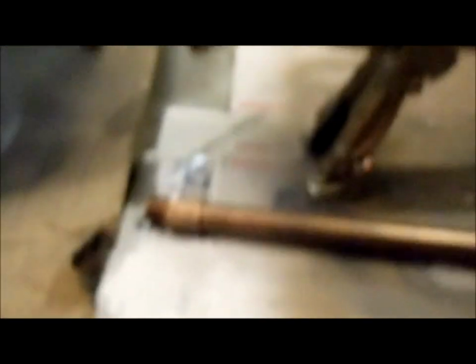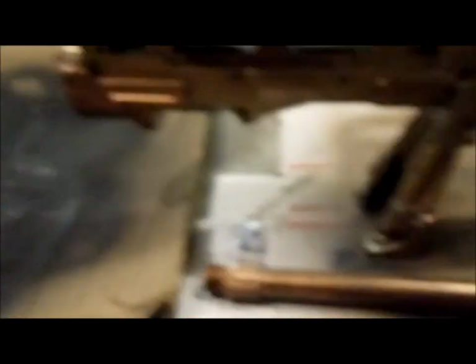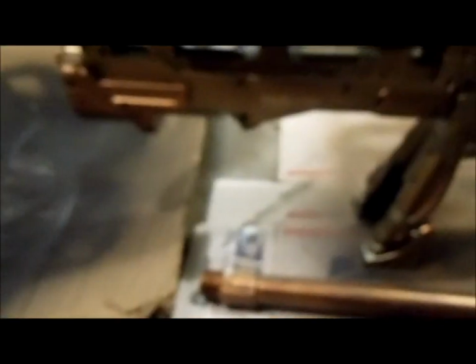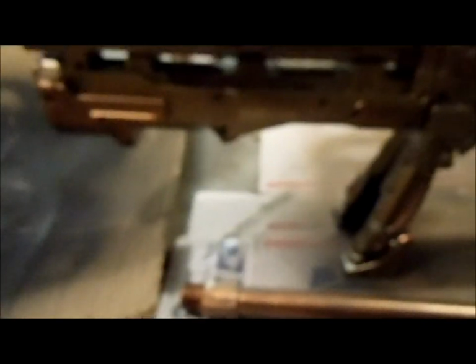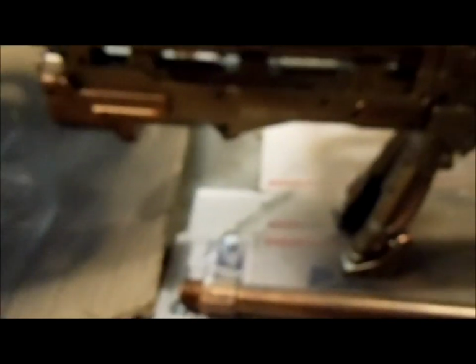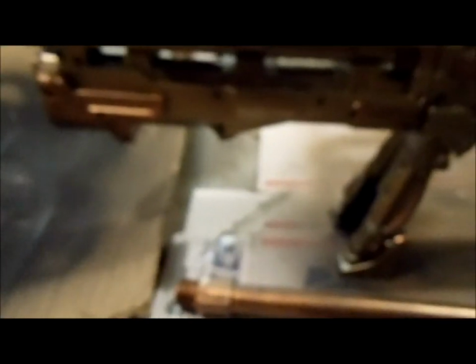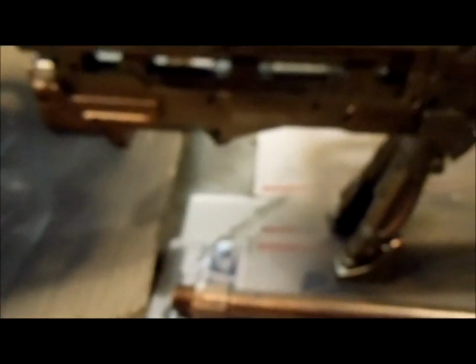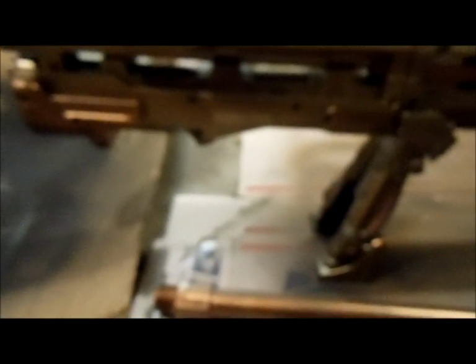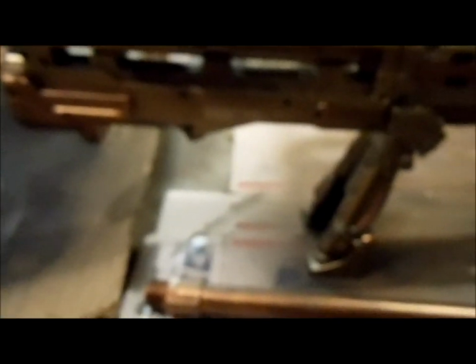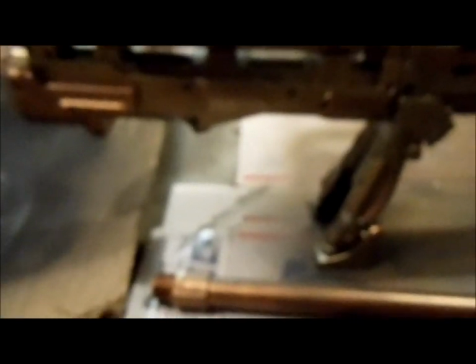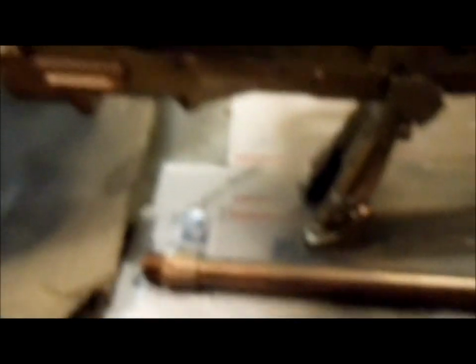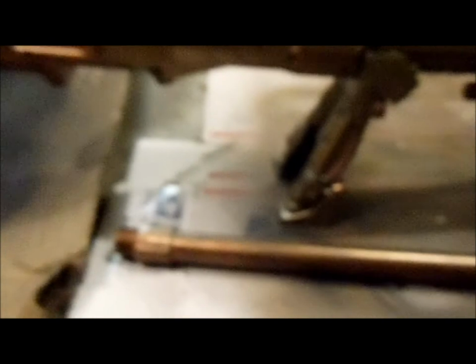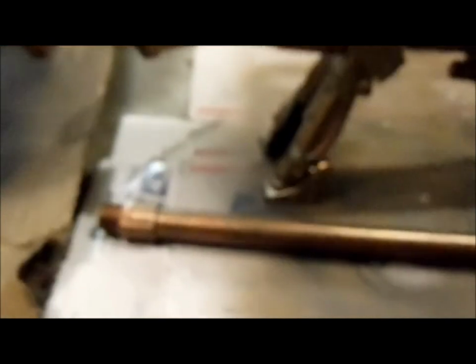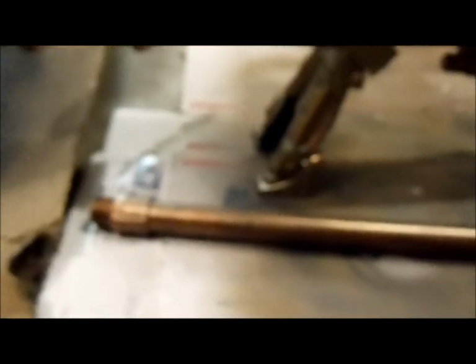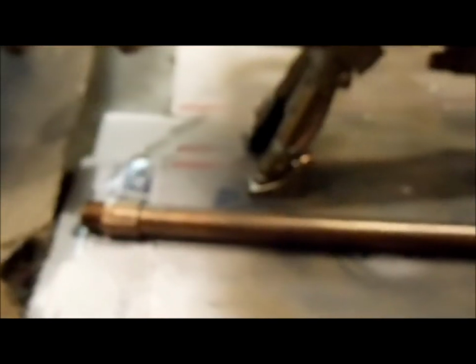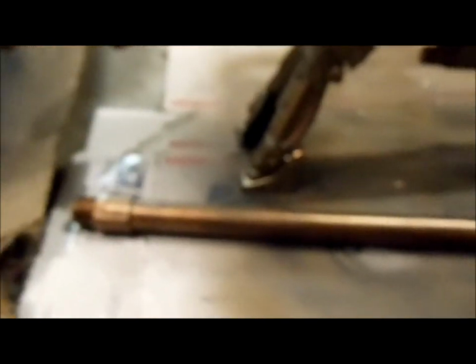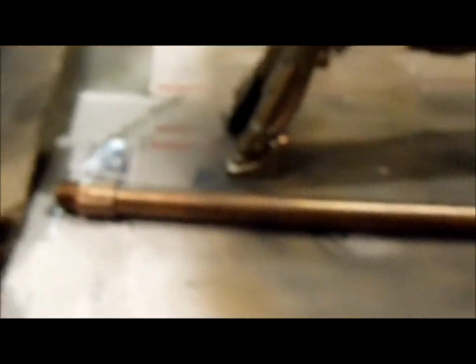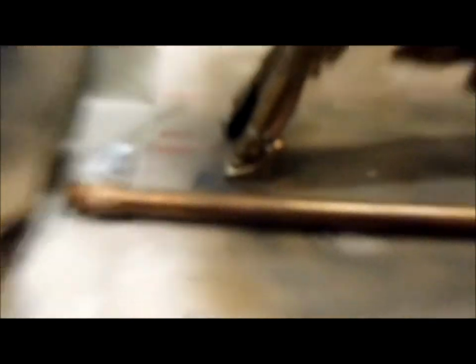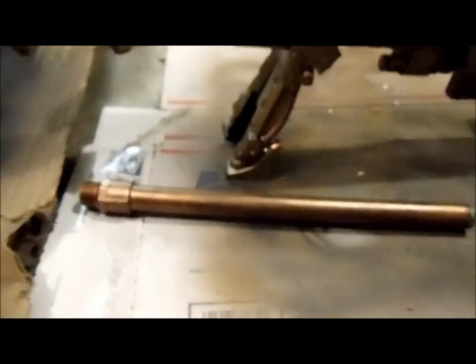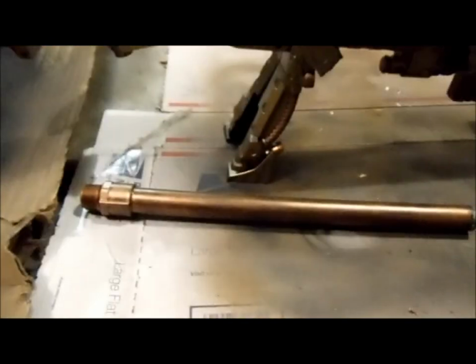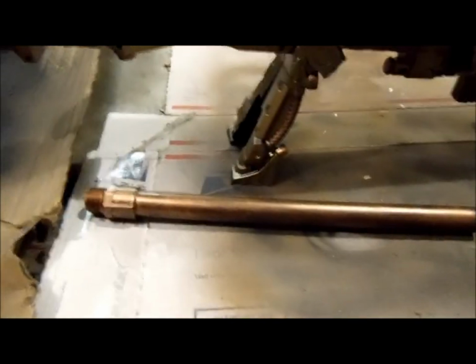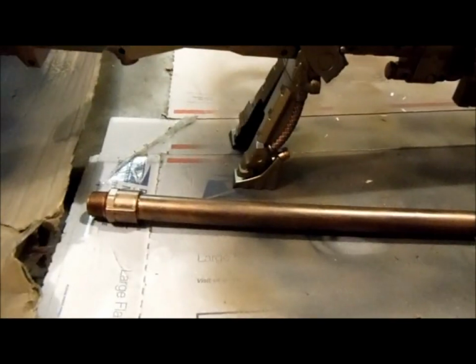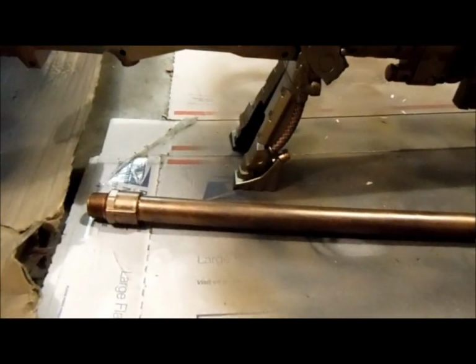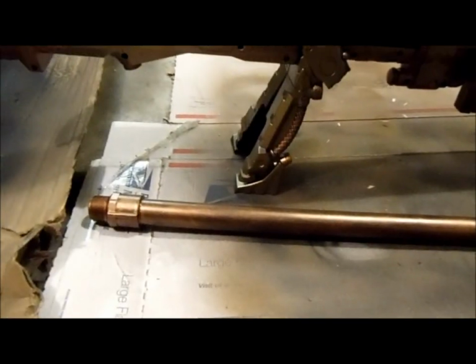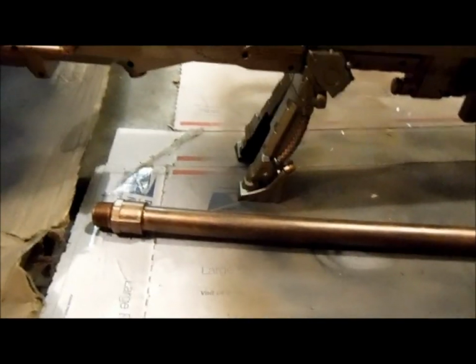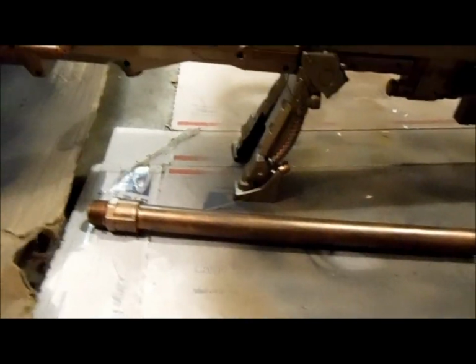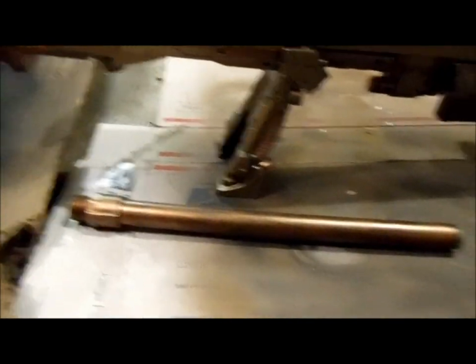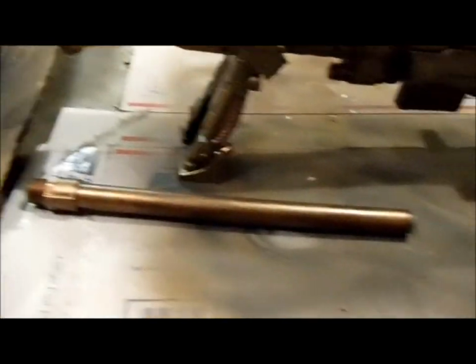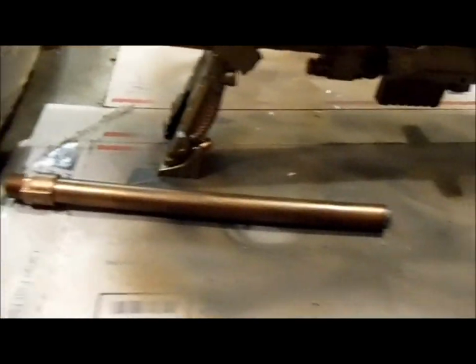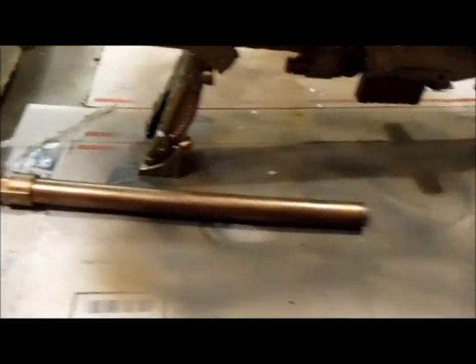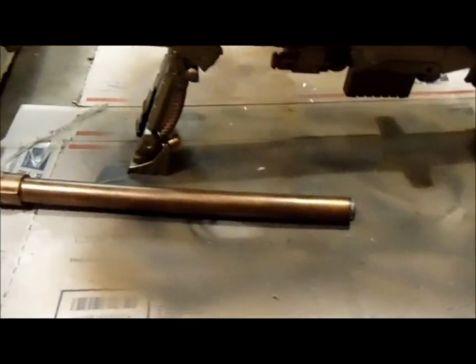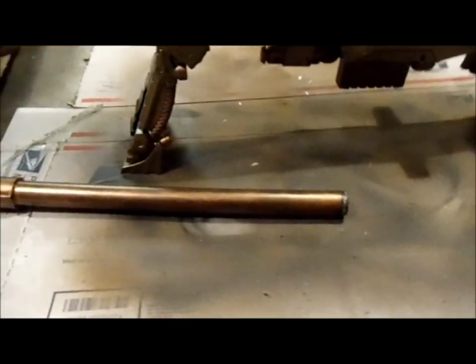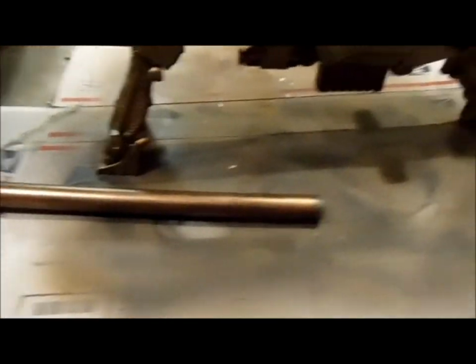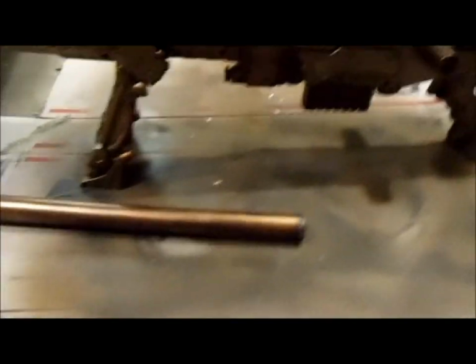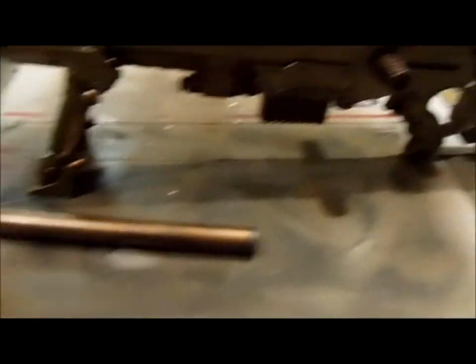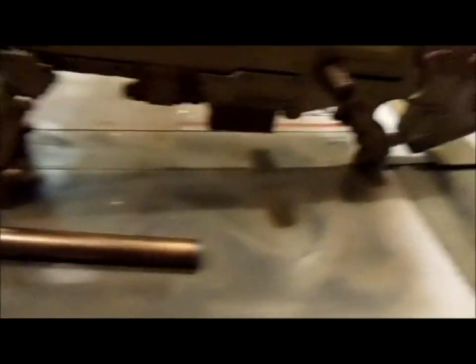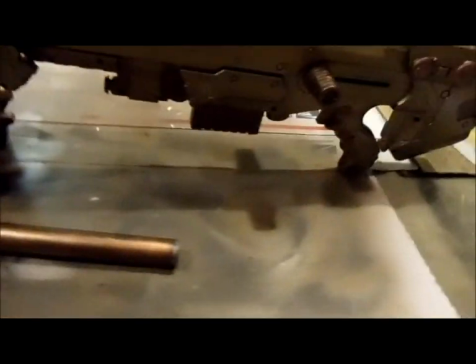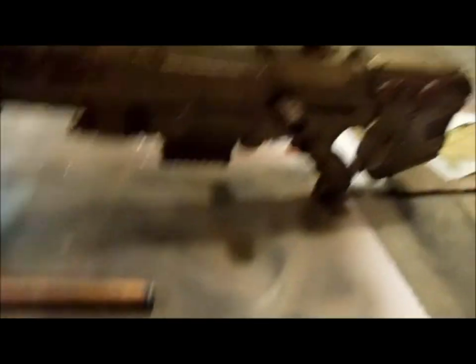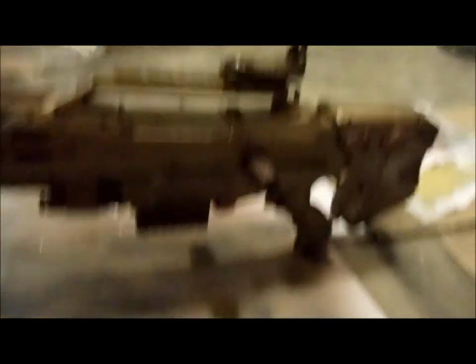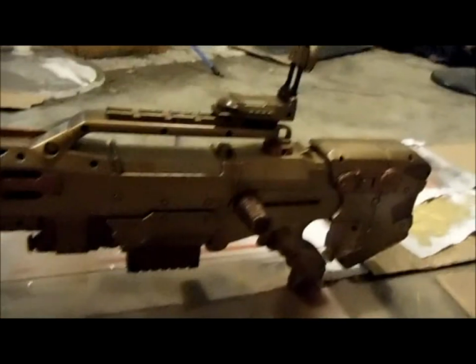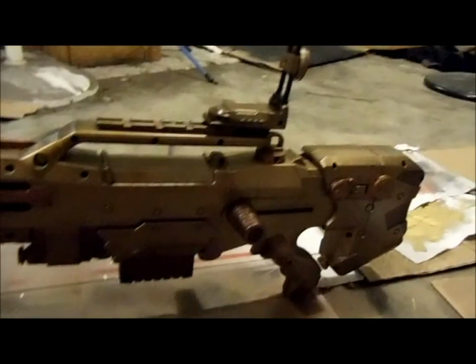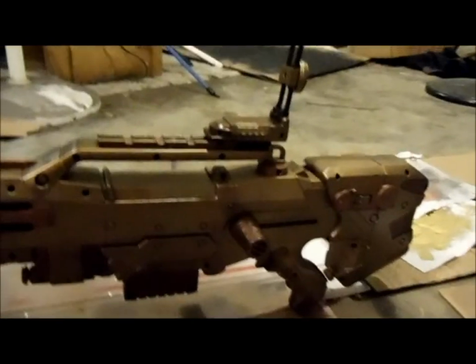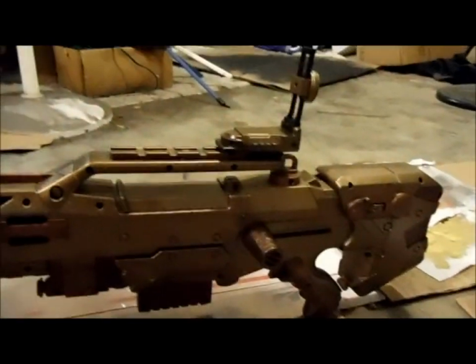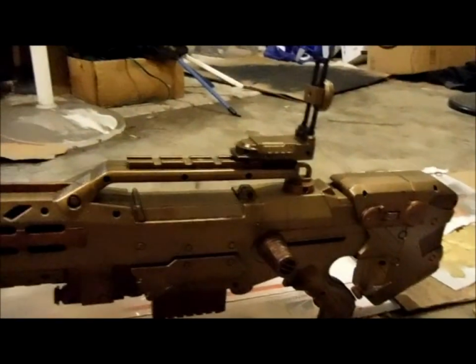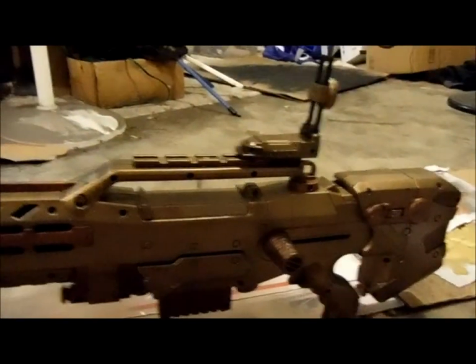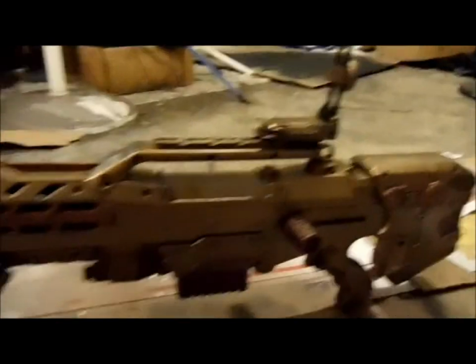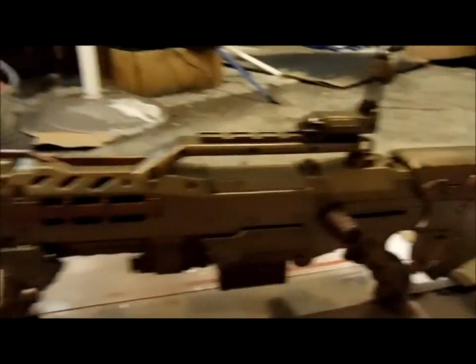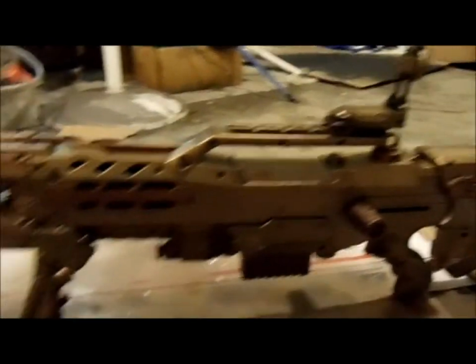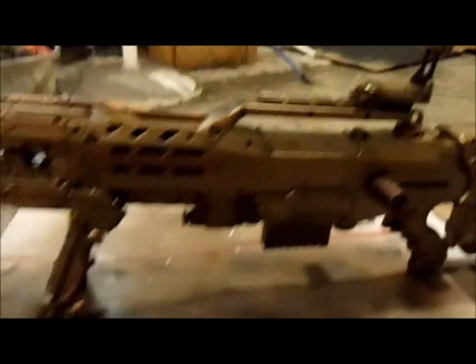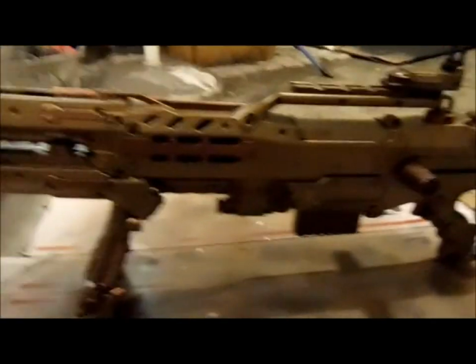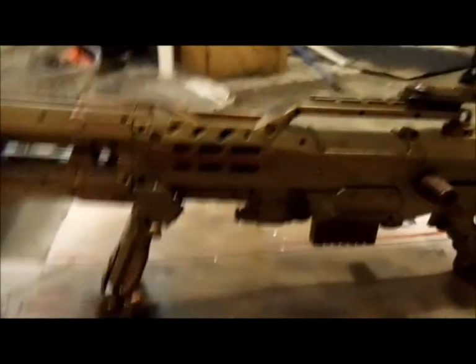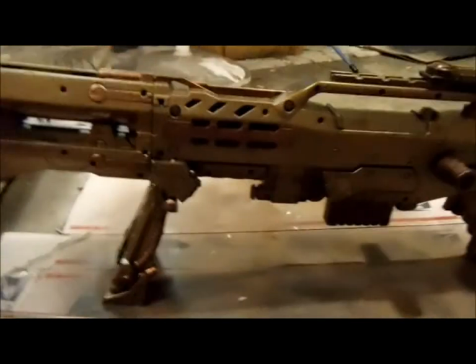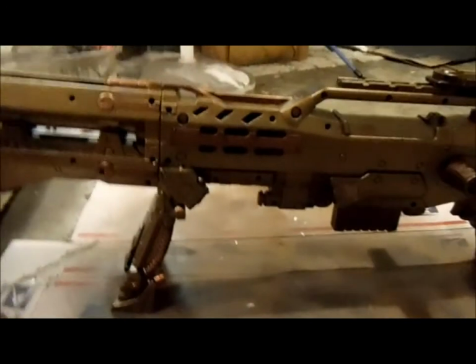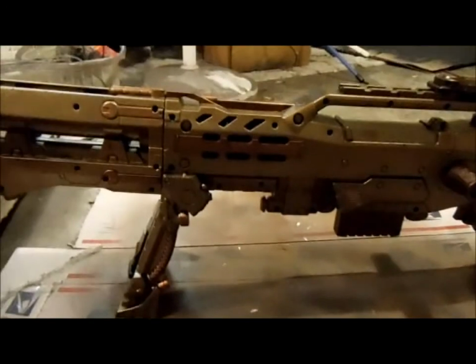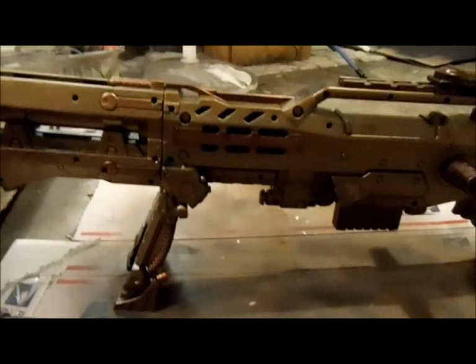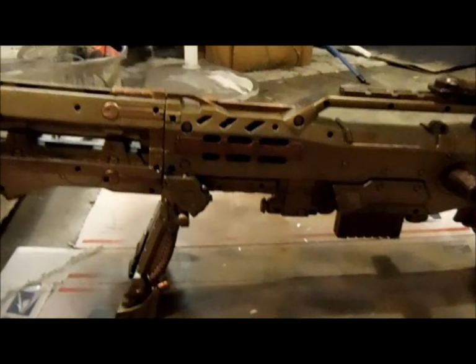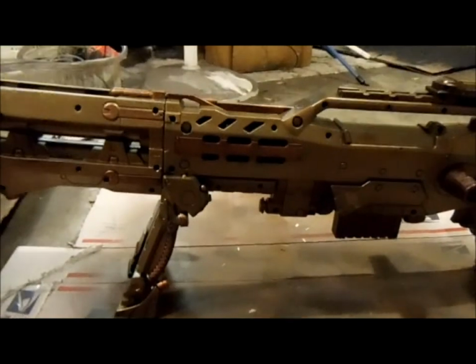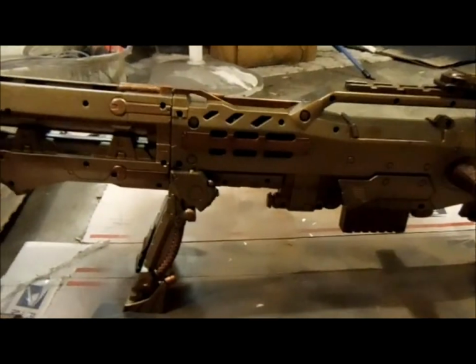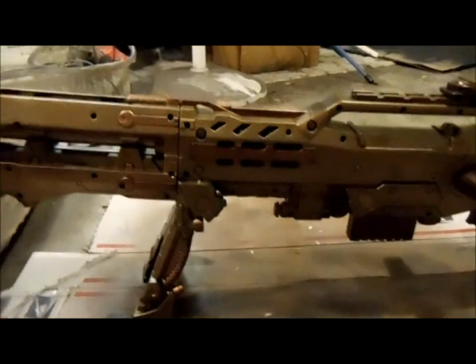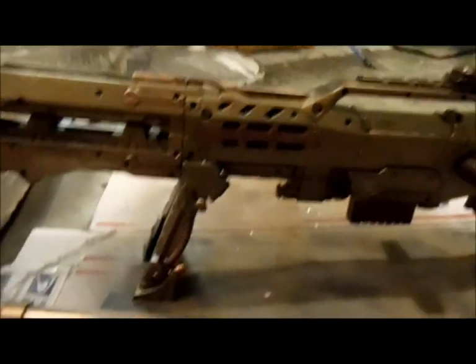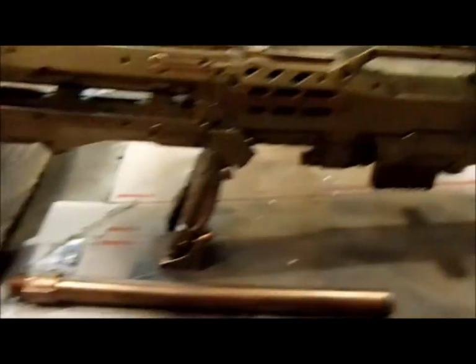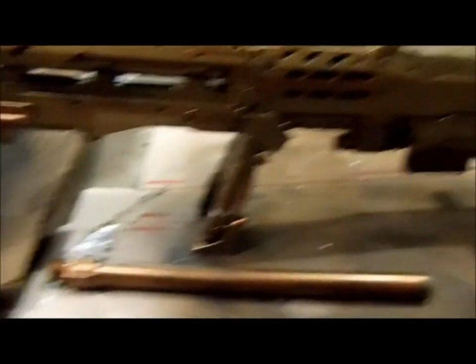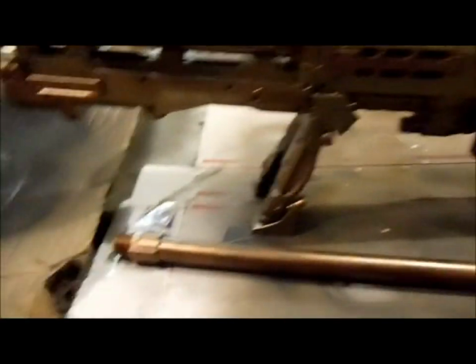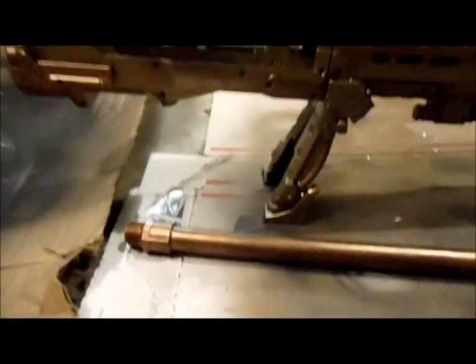So just in case you guys wanted to duplicate this, you can use 1¼ inch PVC pipe.